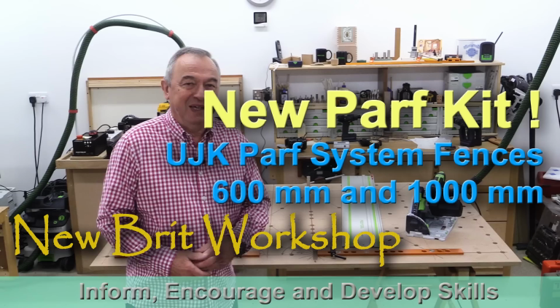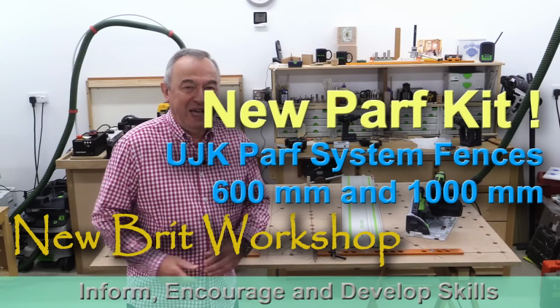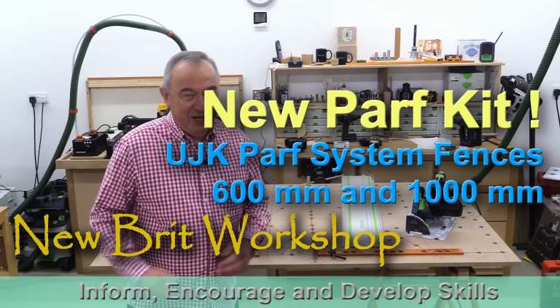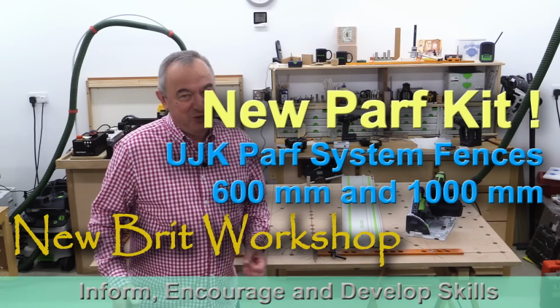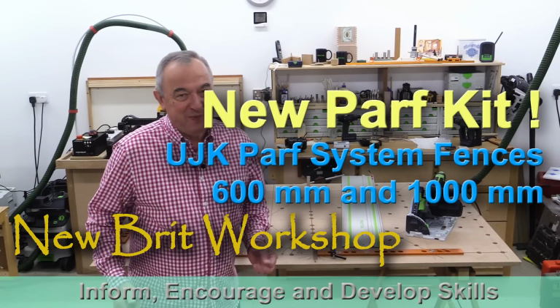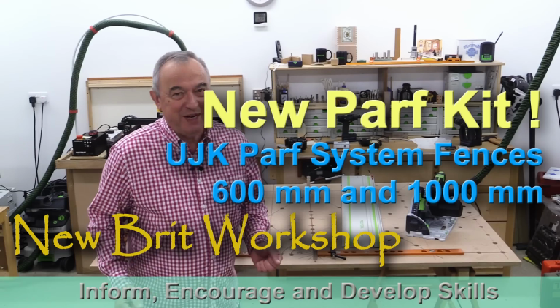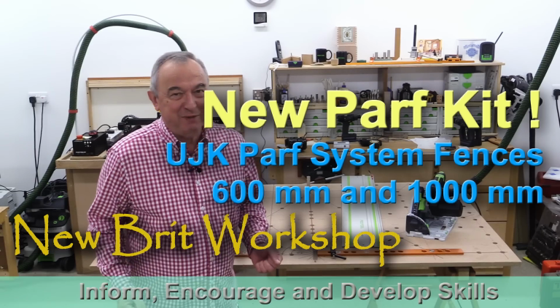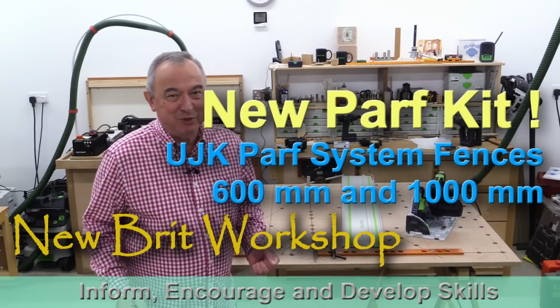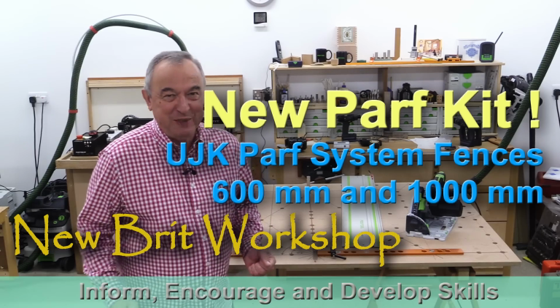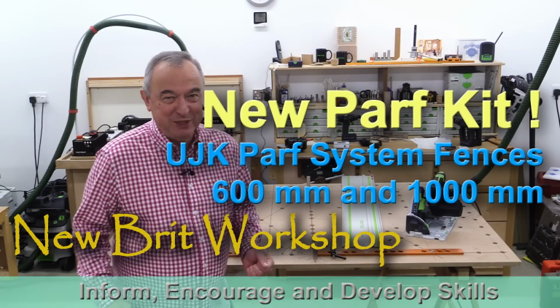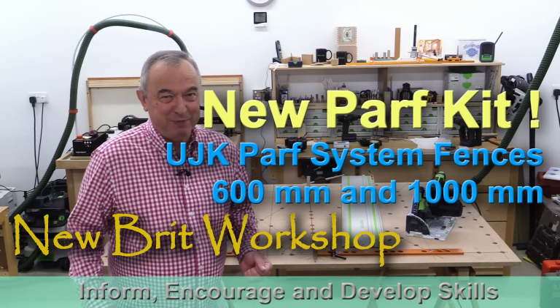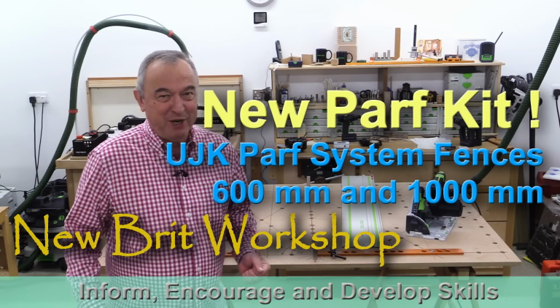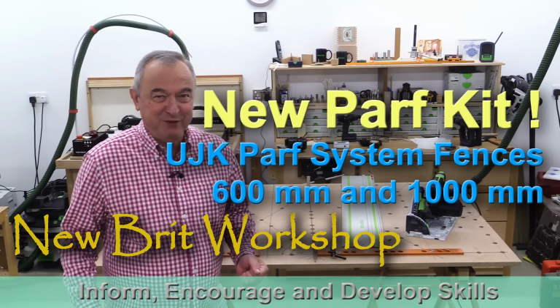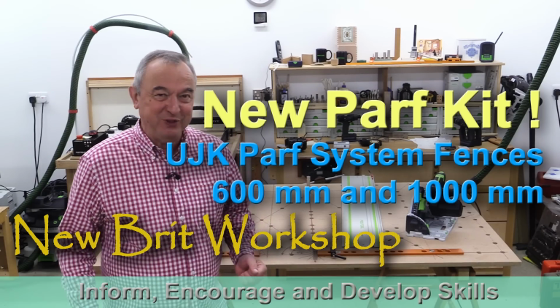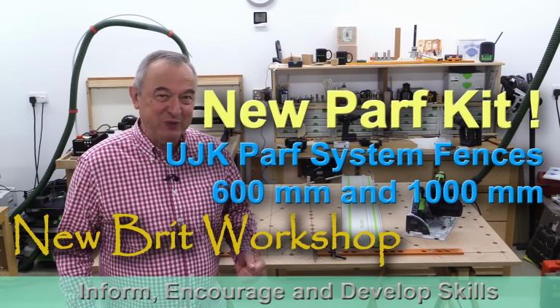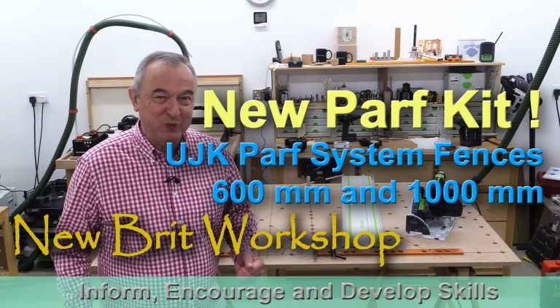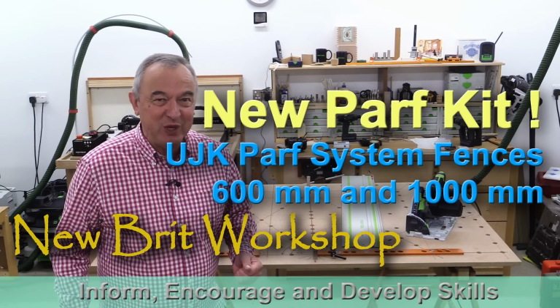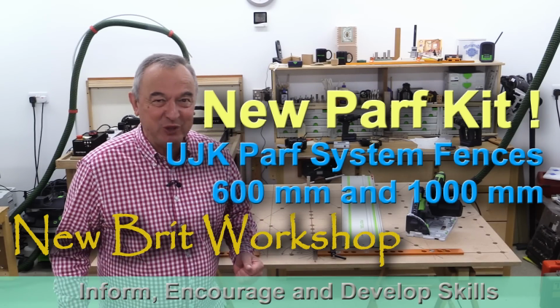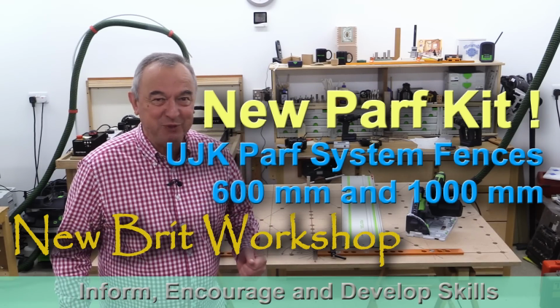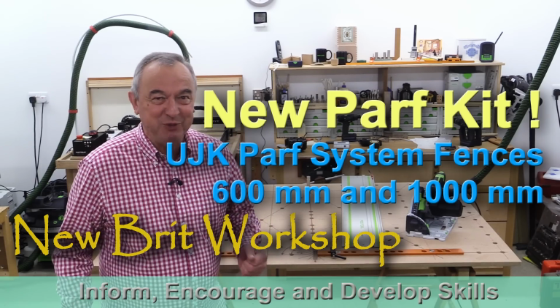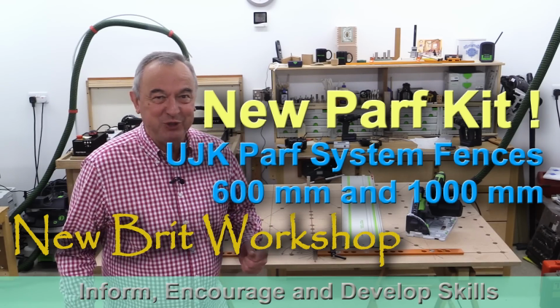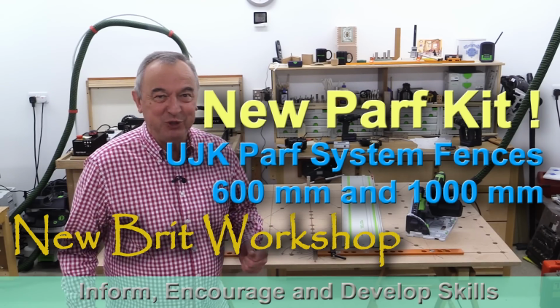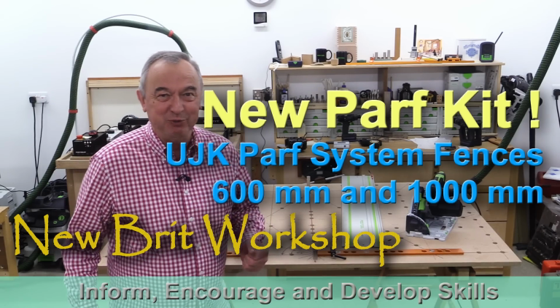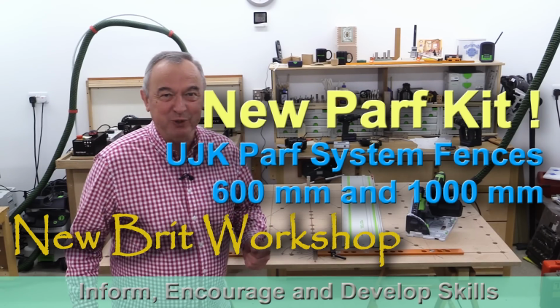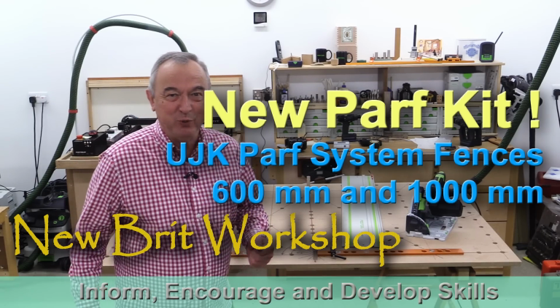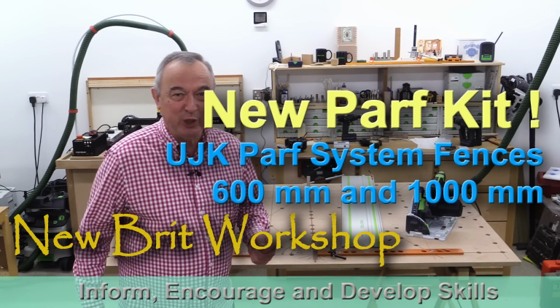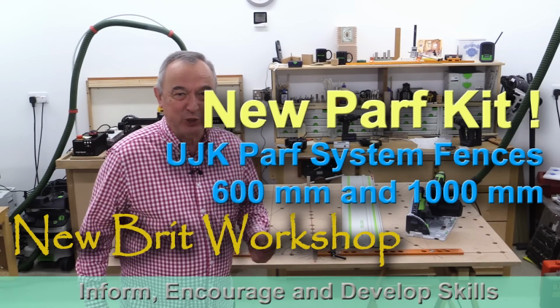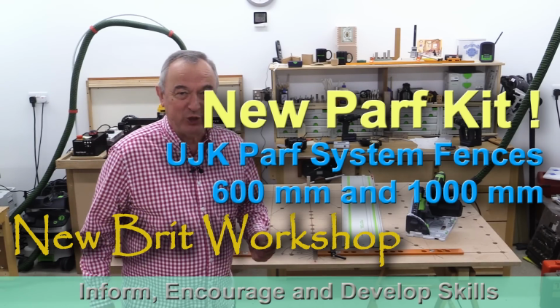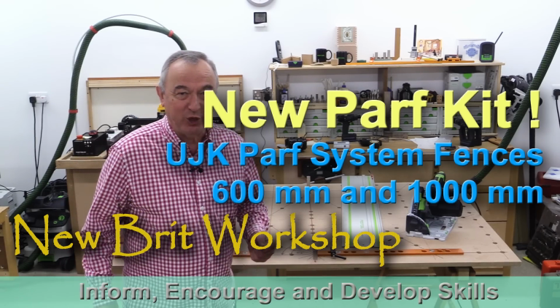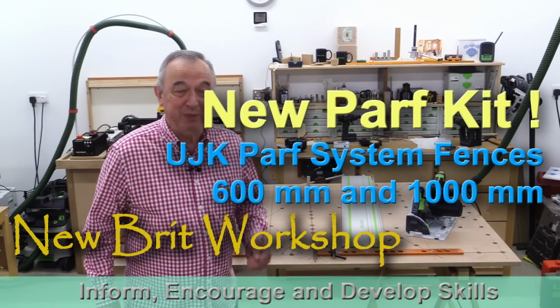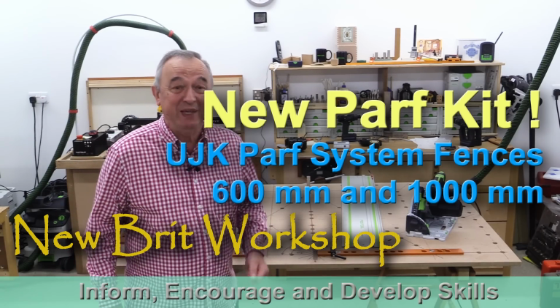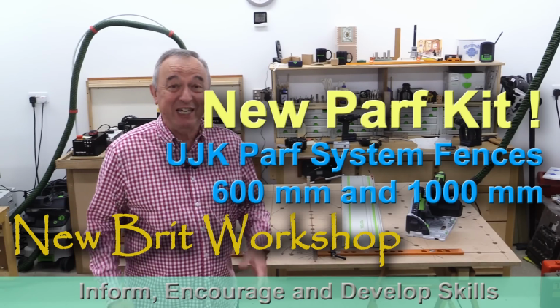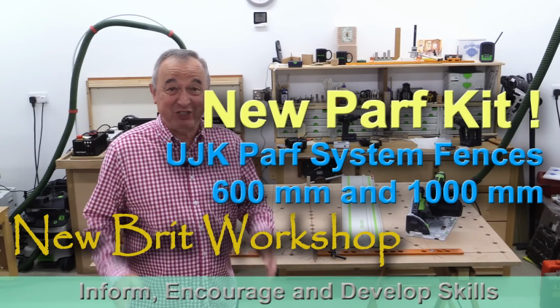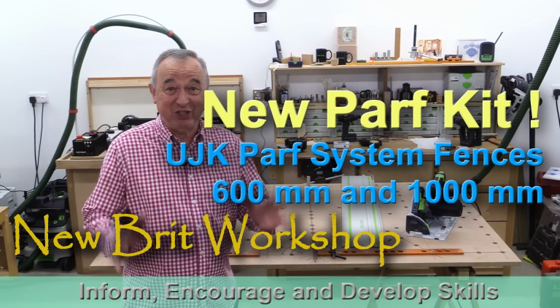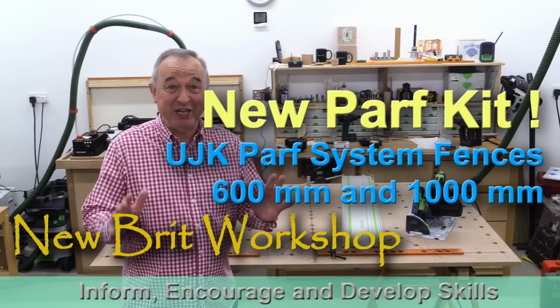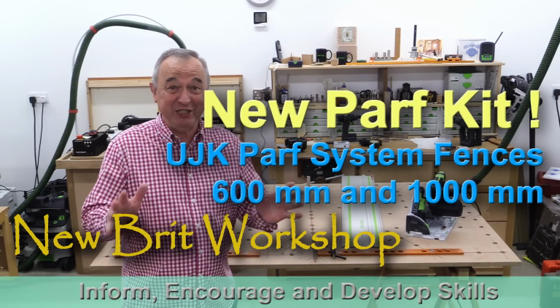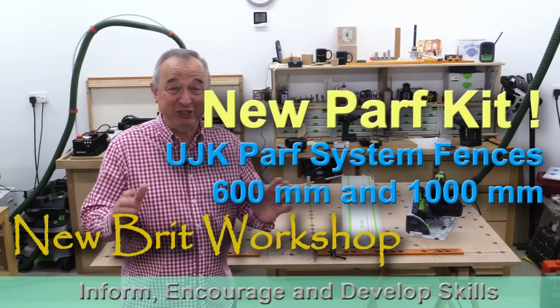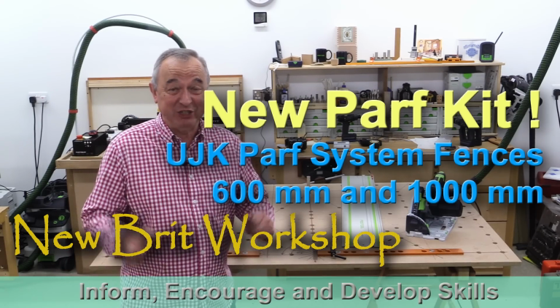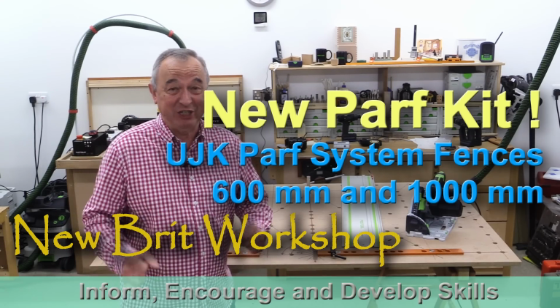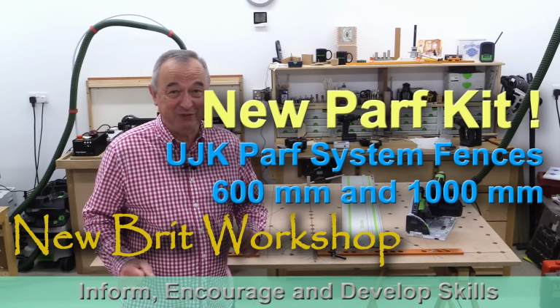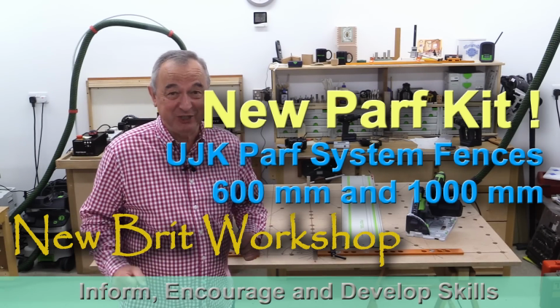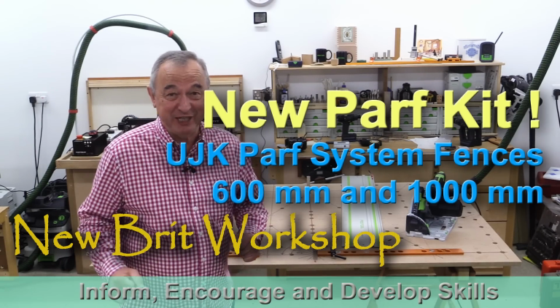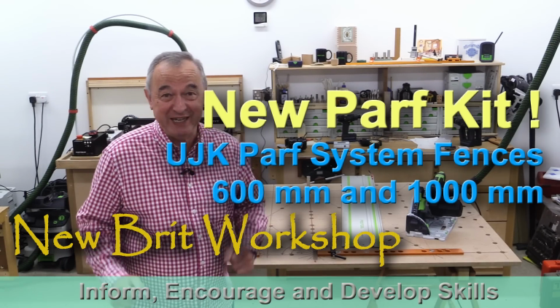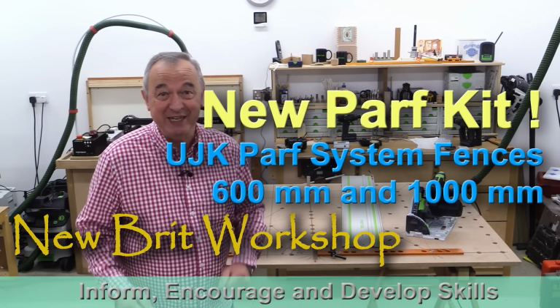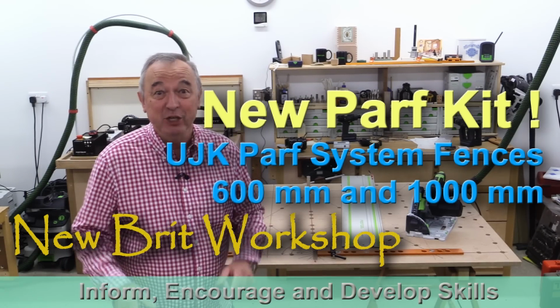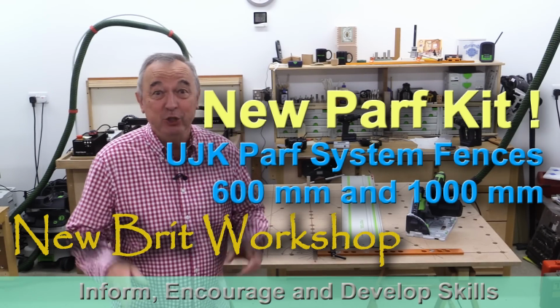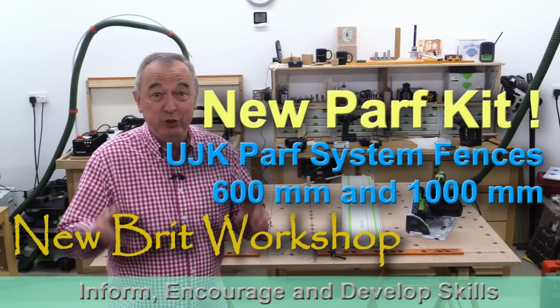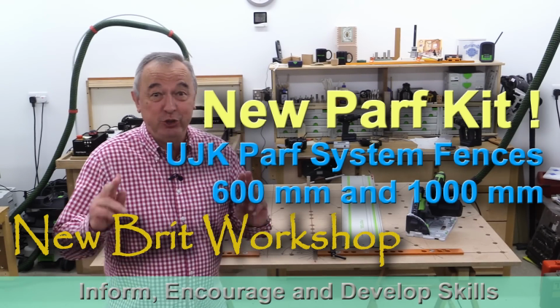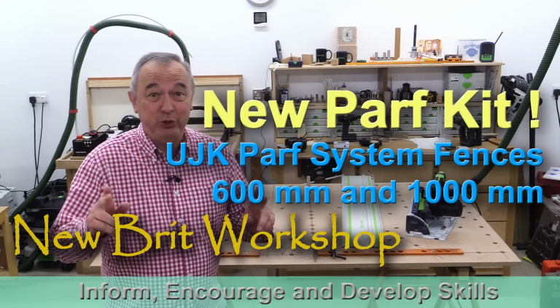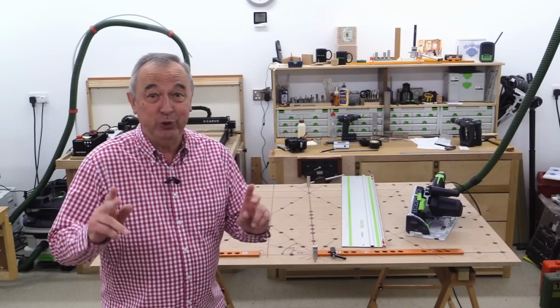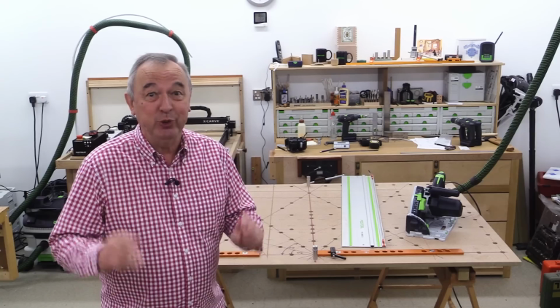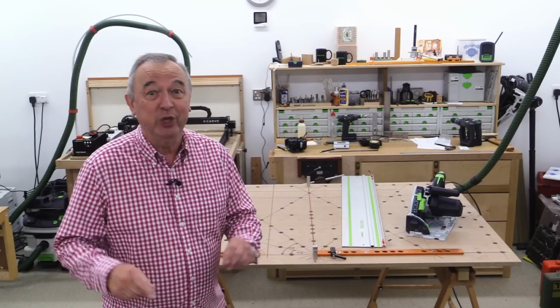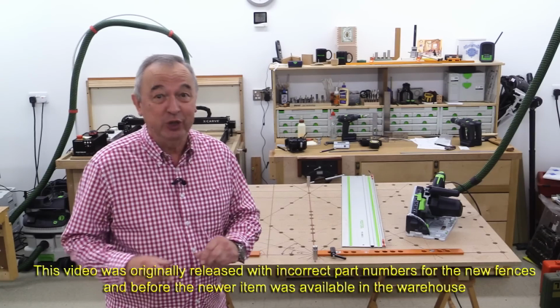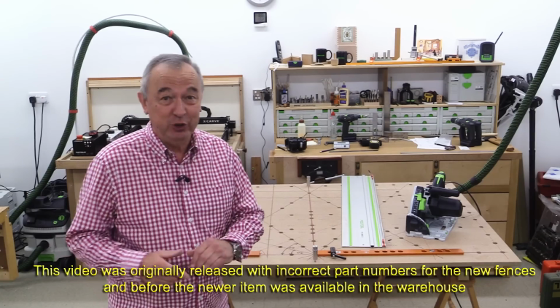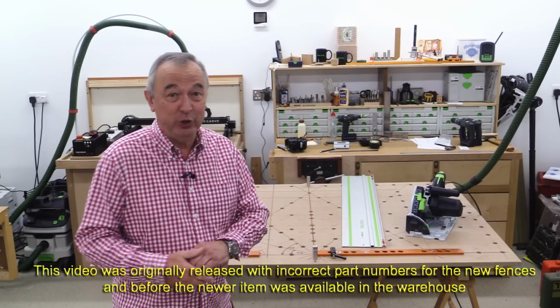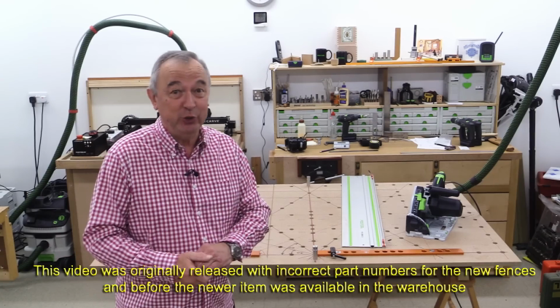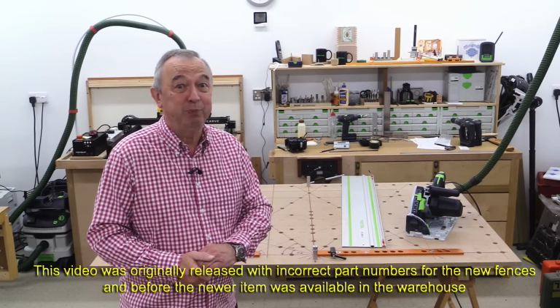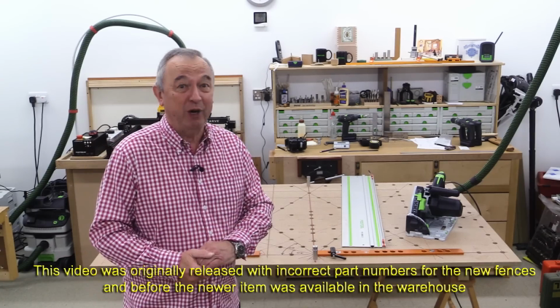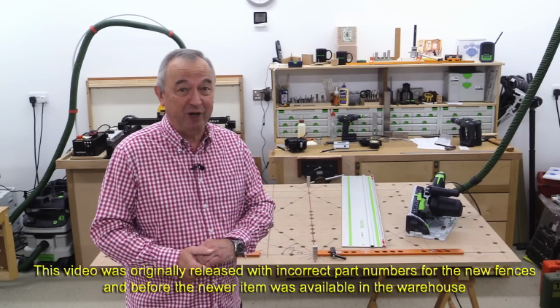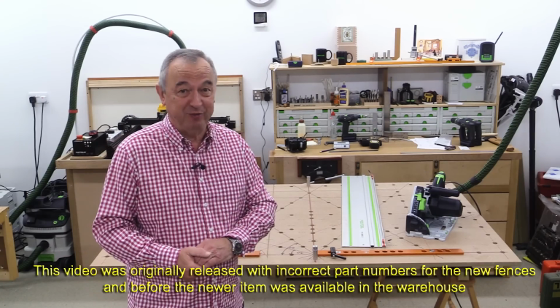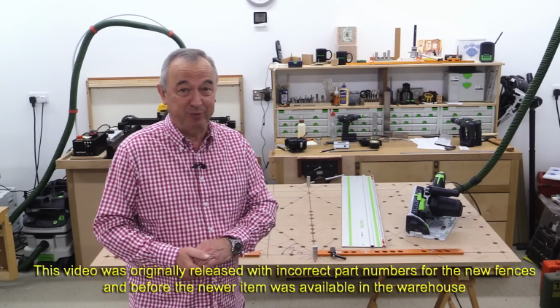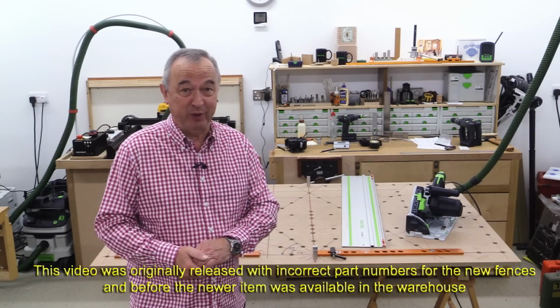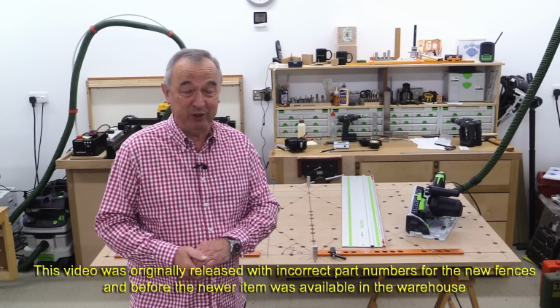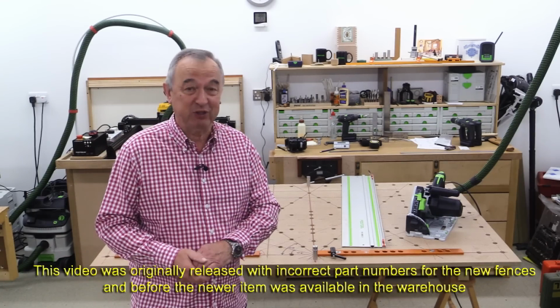Hello, my name is Peter Parf and welcome to the Newbrit Workshop. Exciting stuff today — two new Parf products.